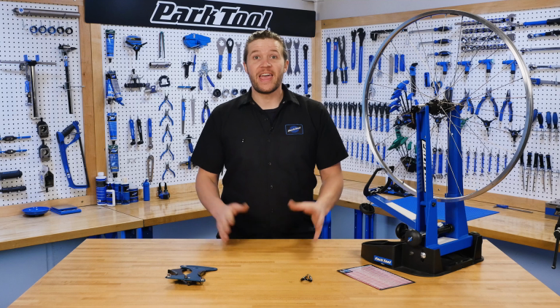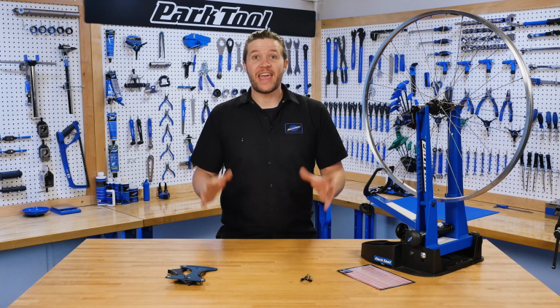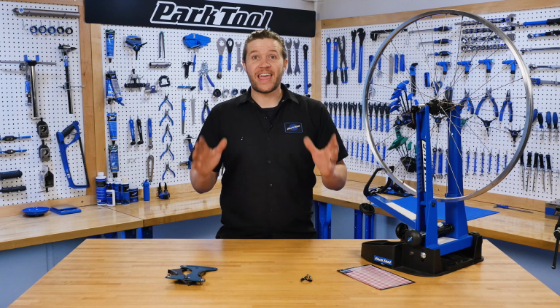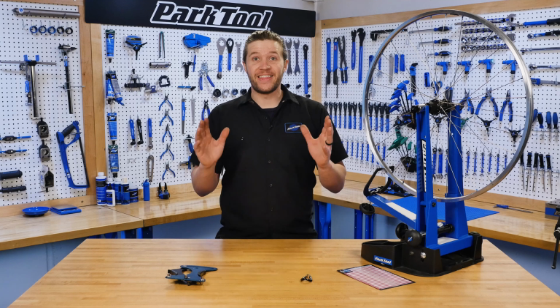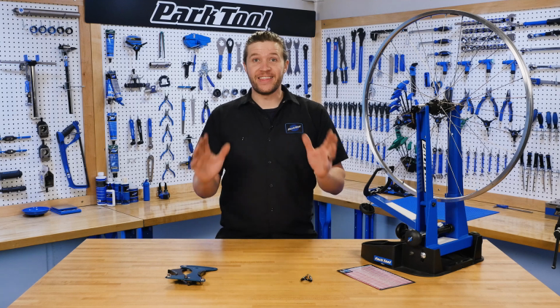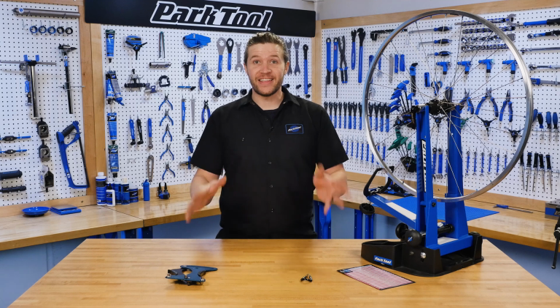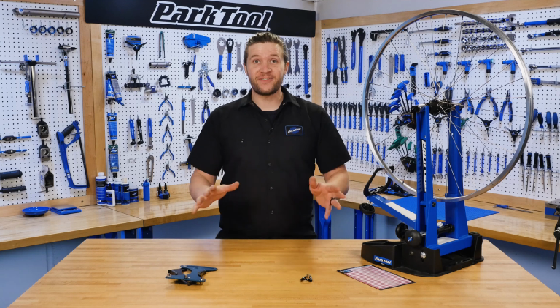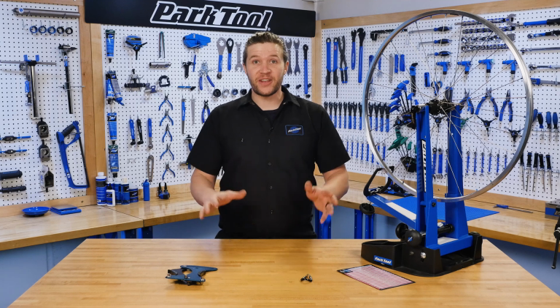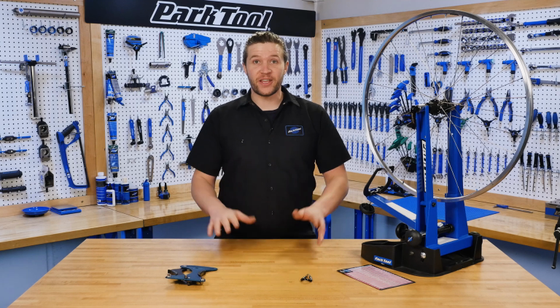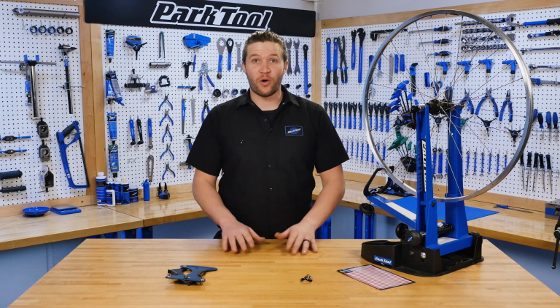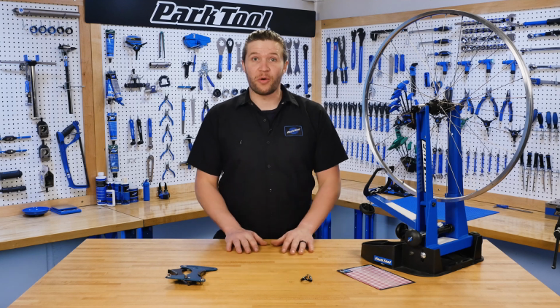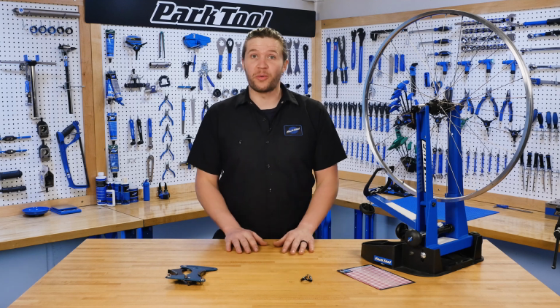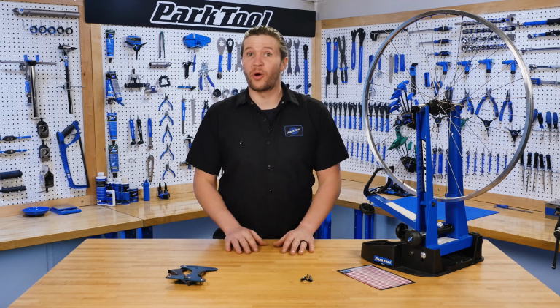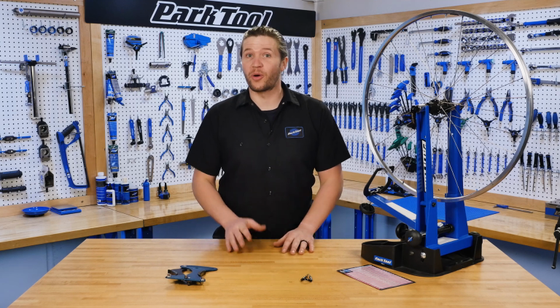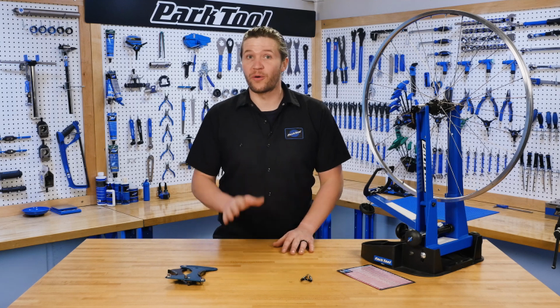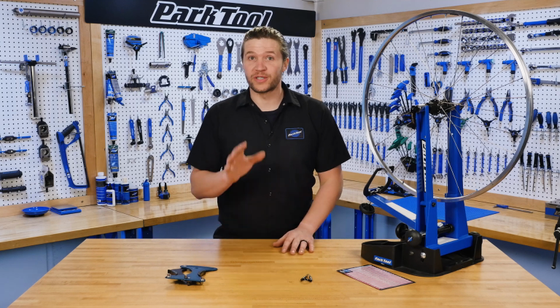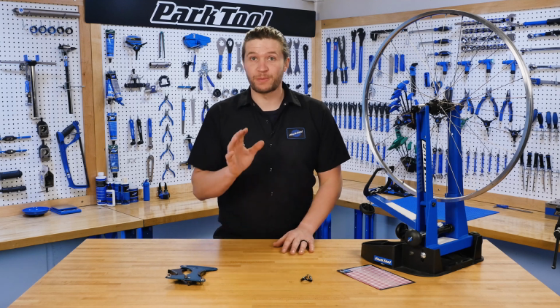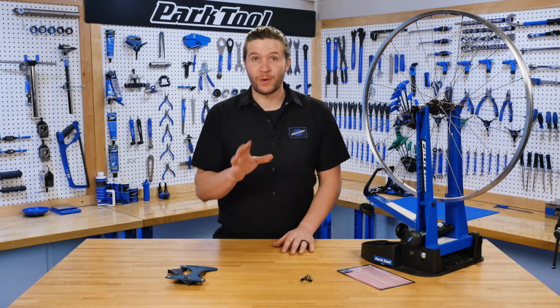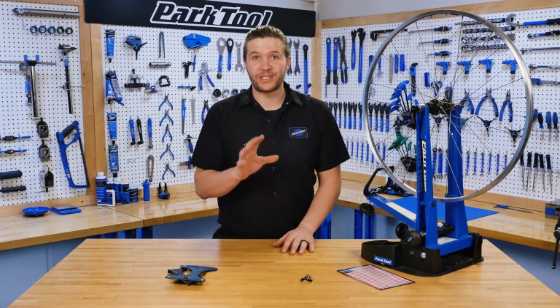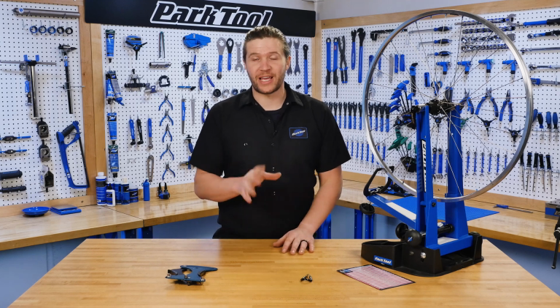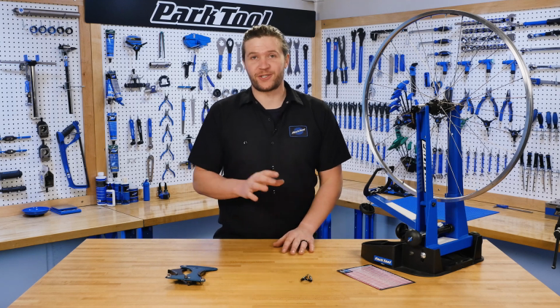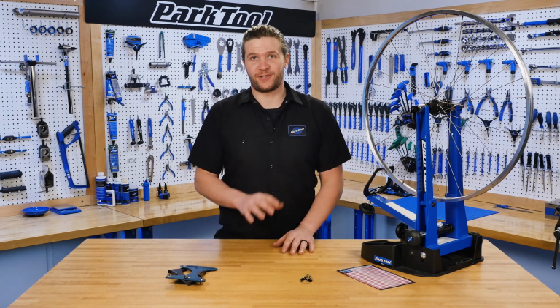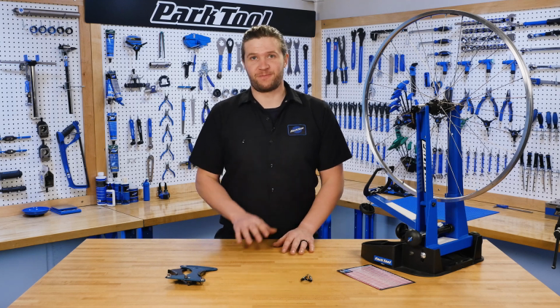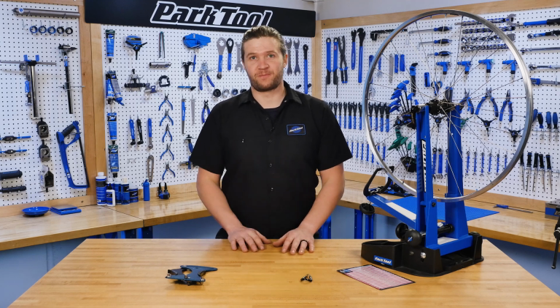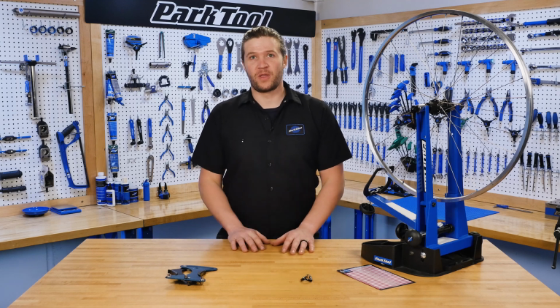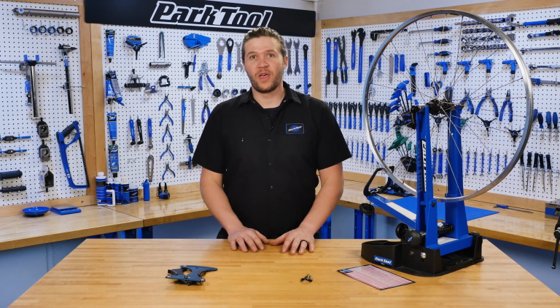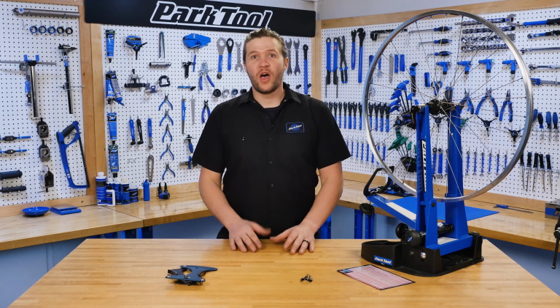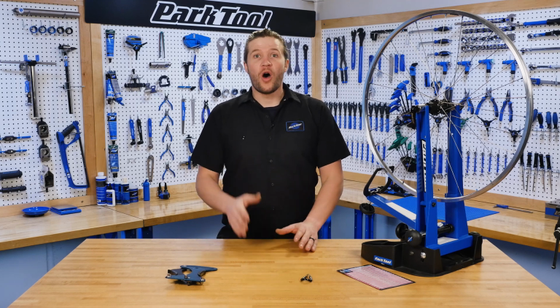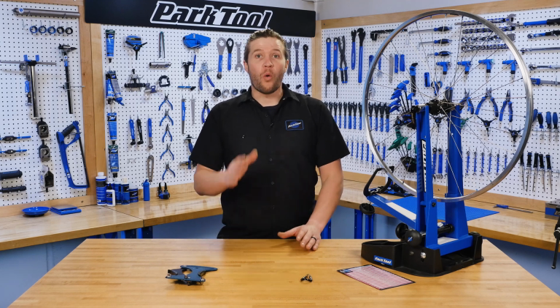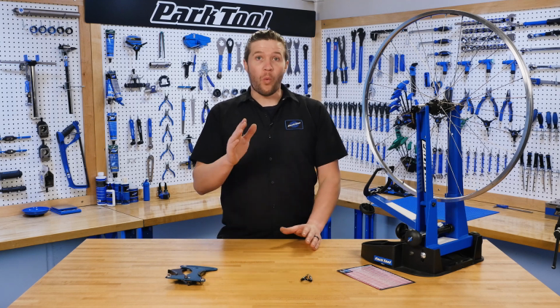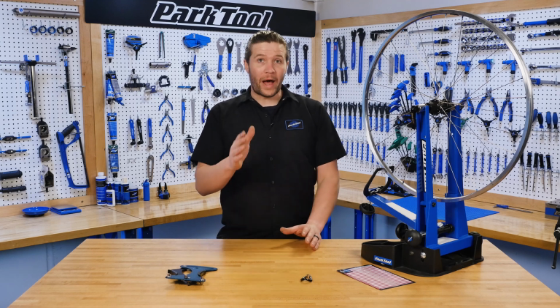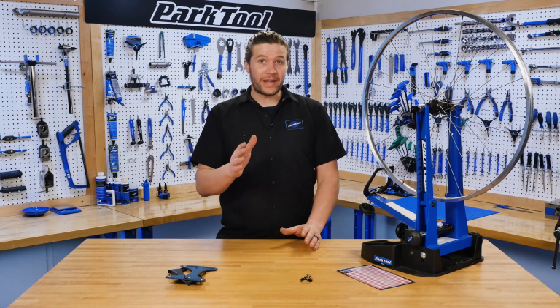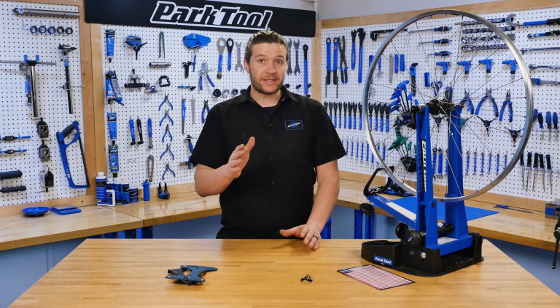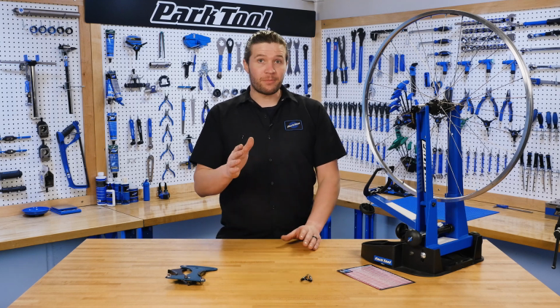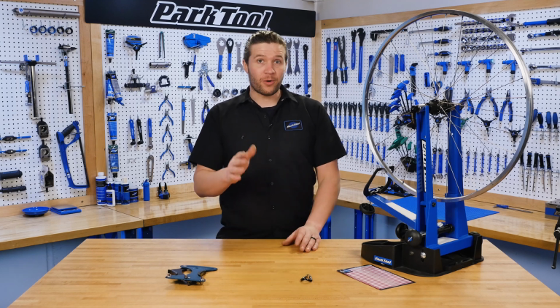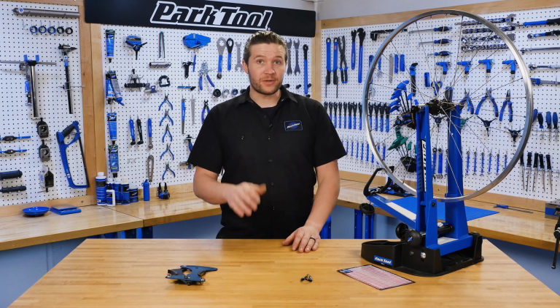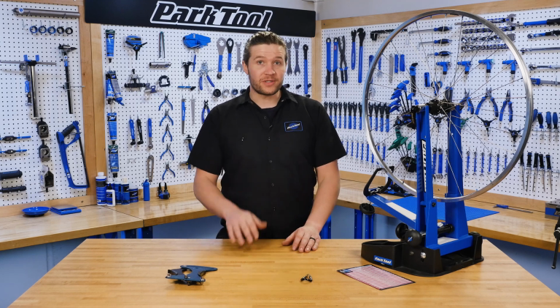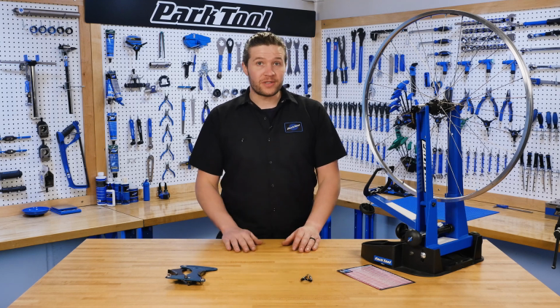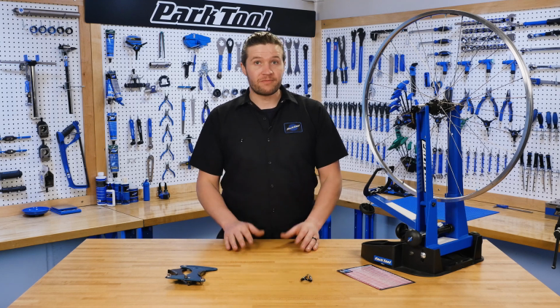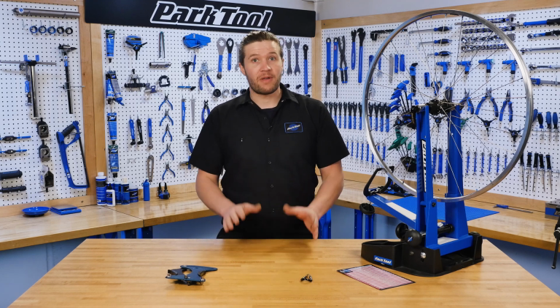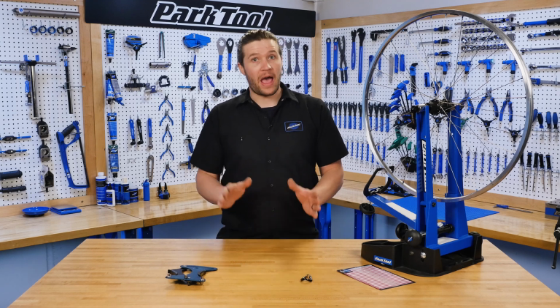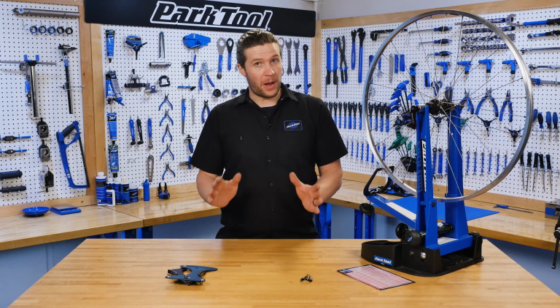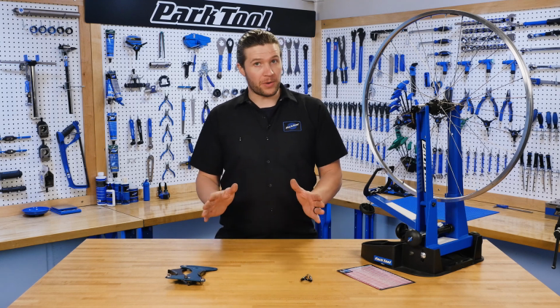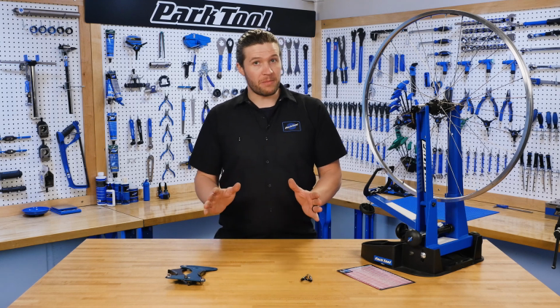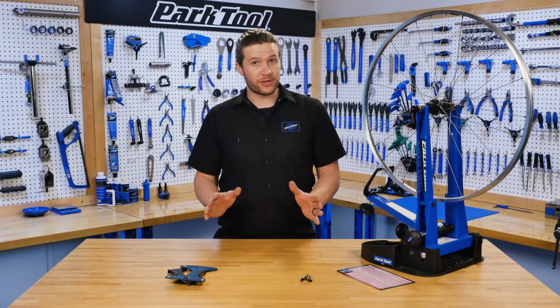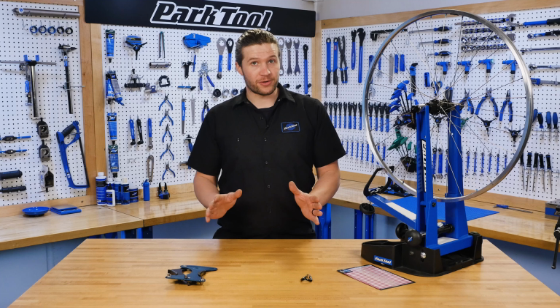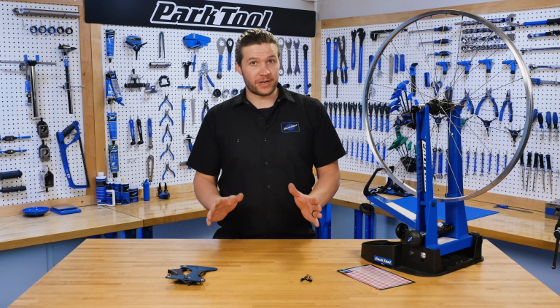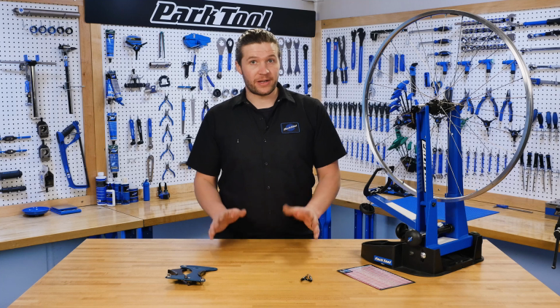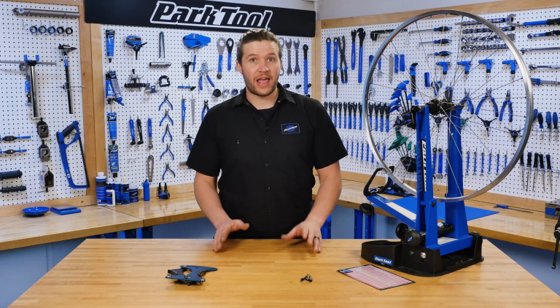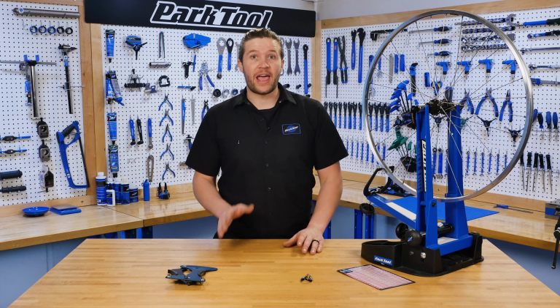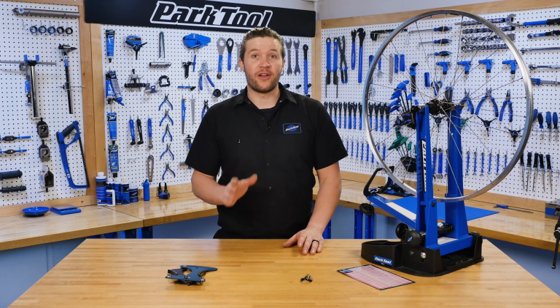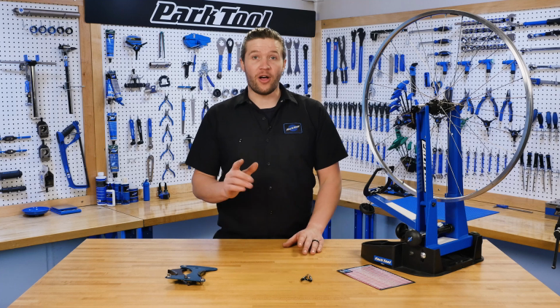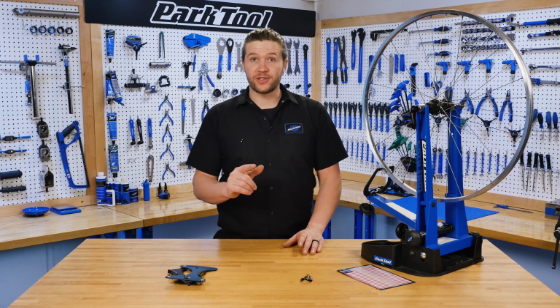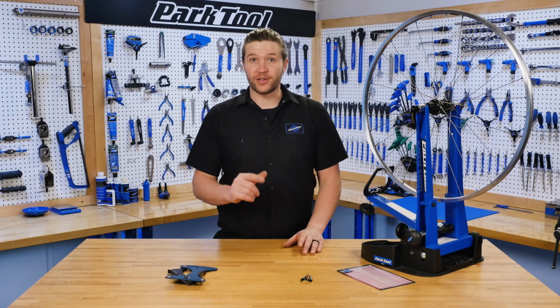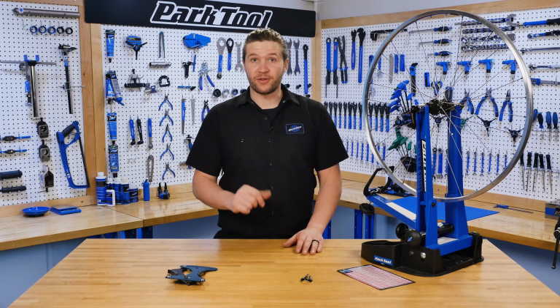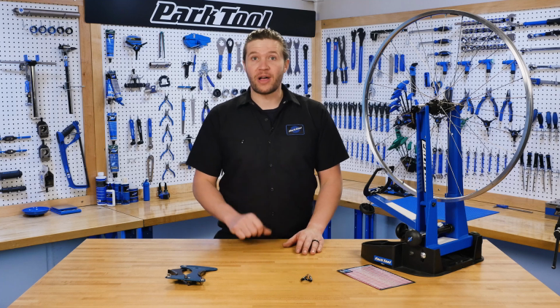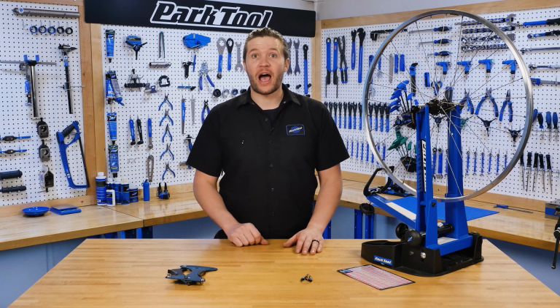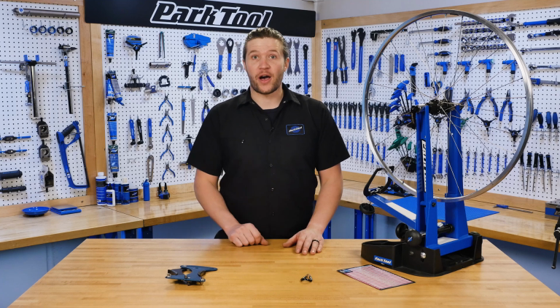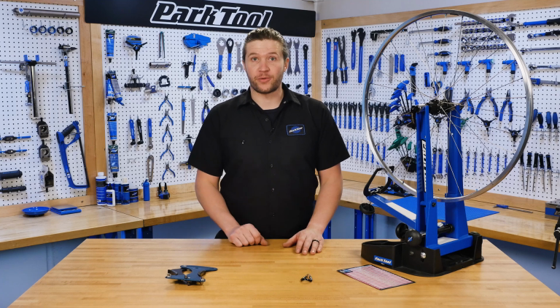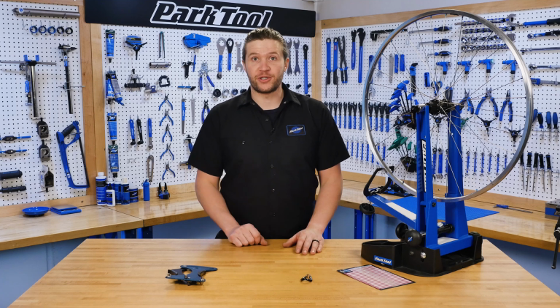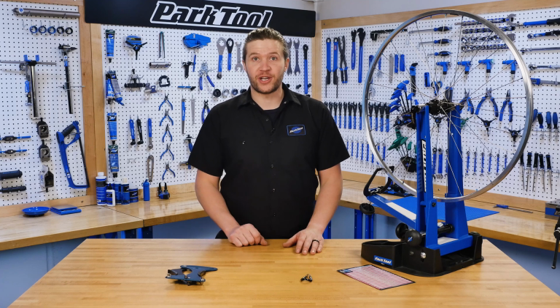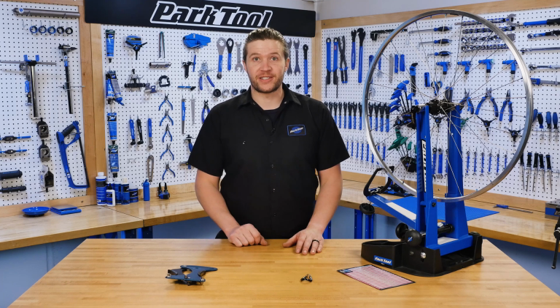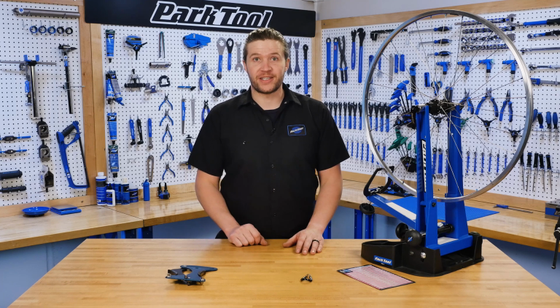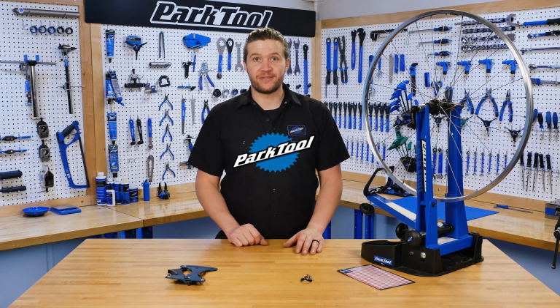In this video, we'll be going over spoke tension, why it's important, how to measure it, and also how to adjust it.